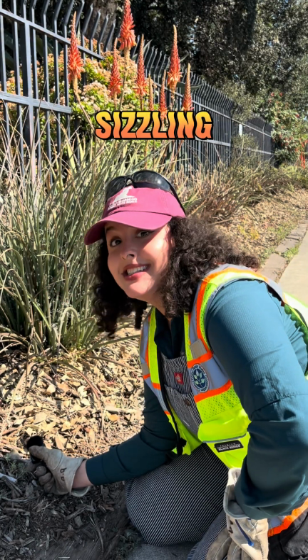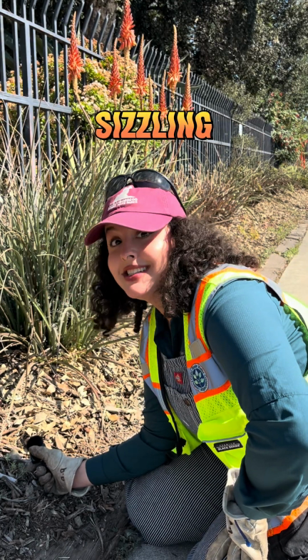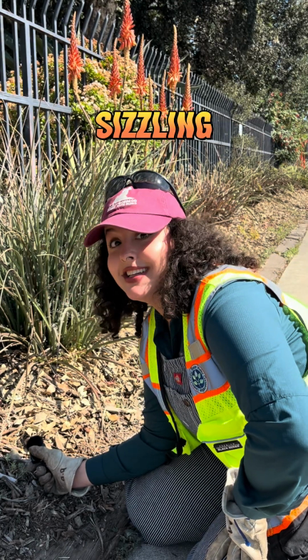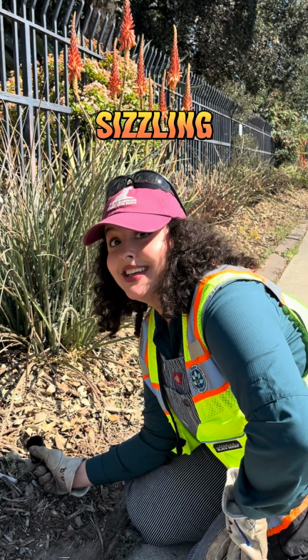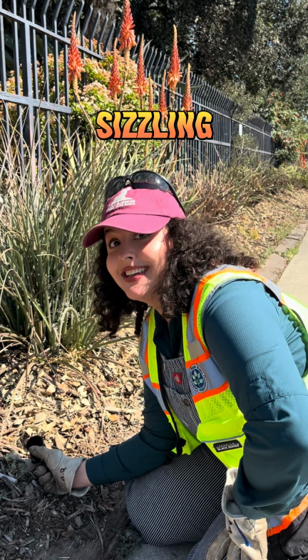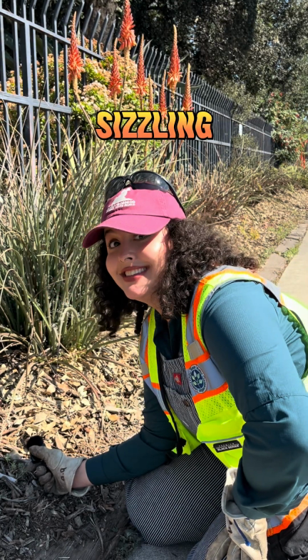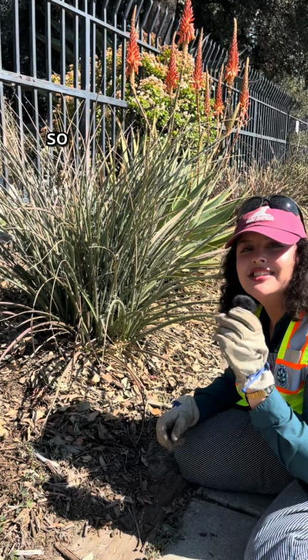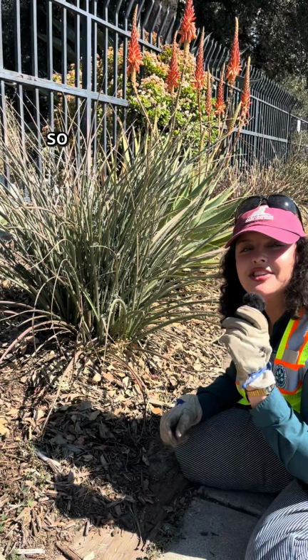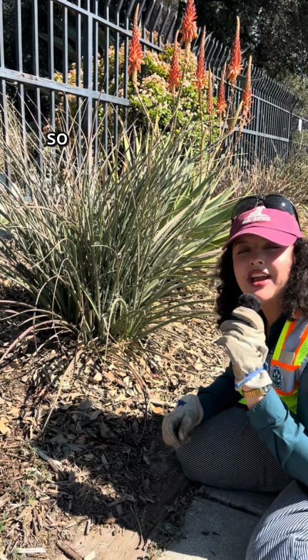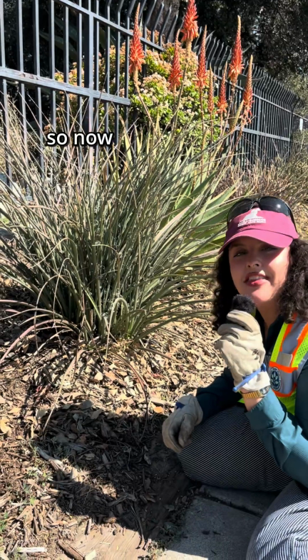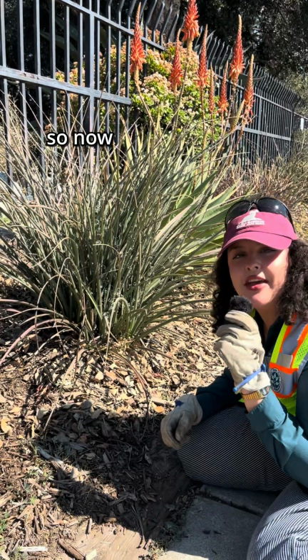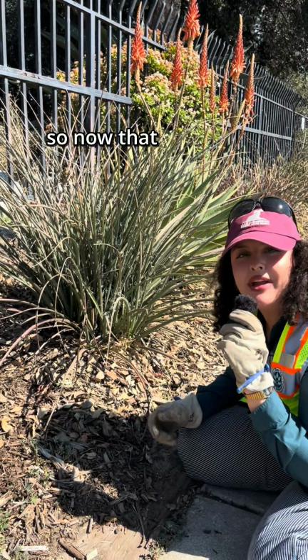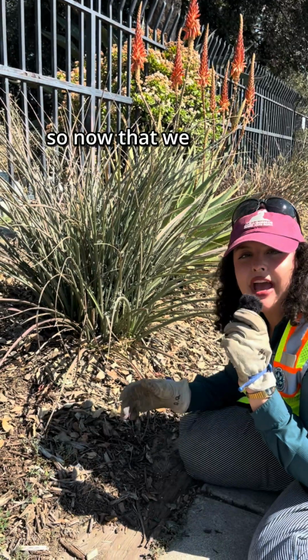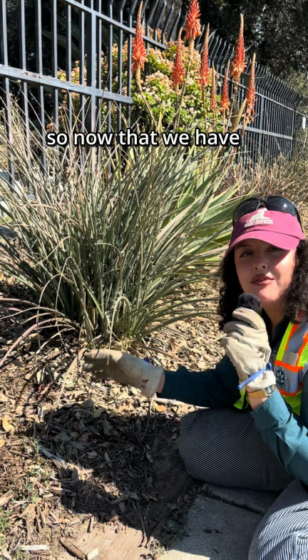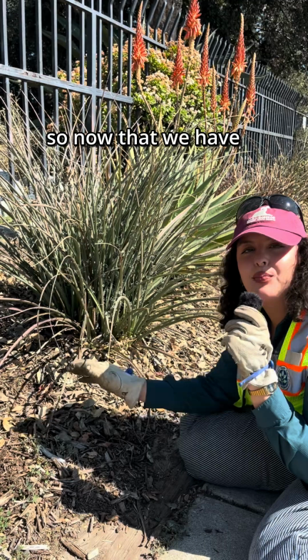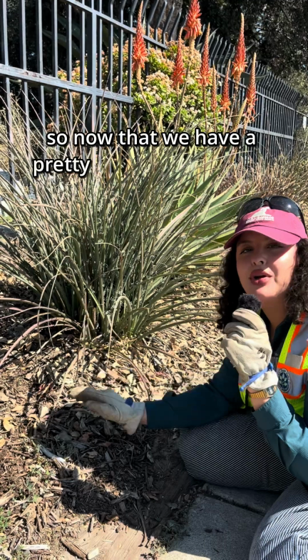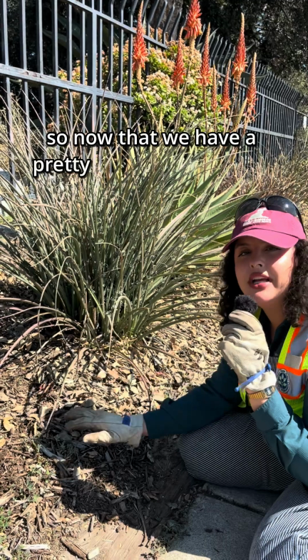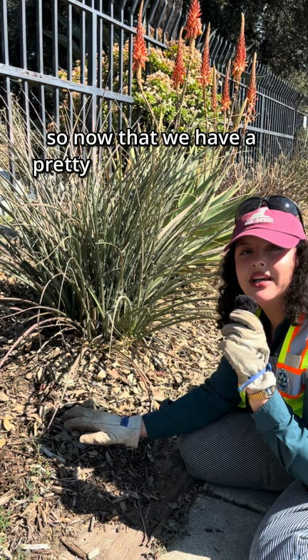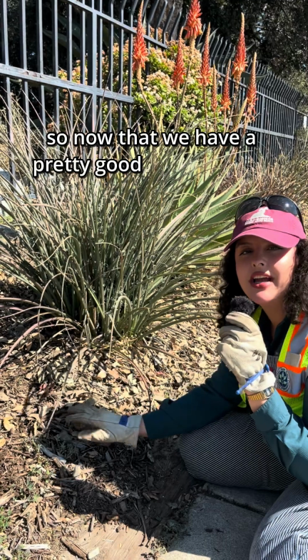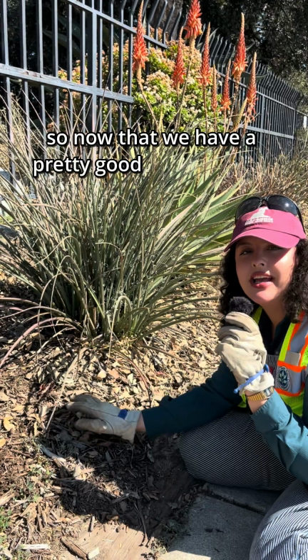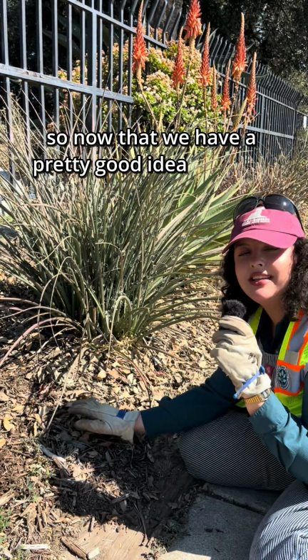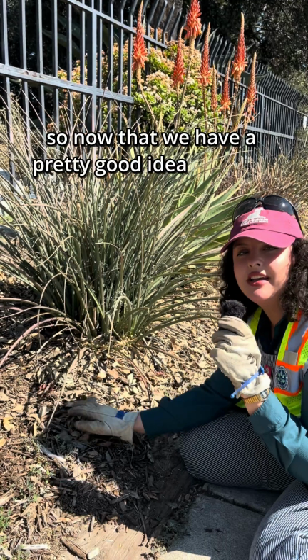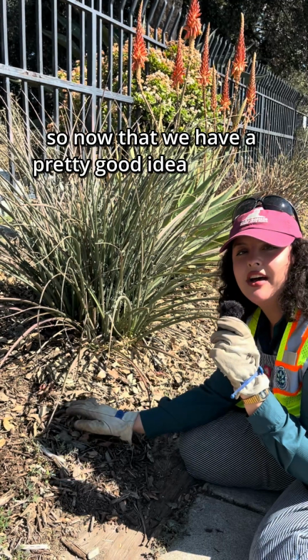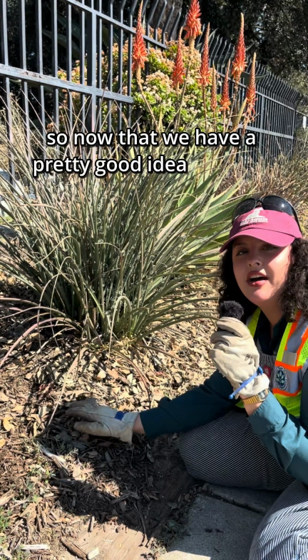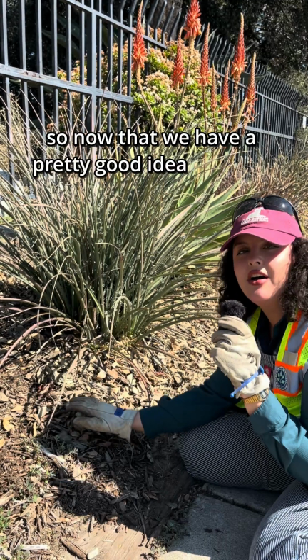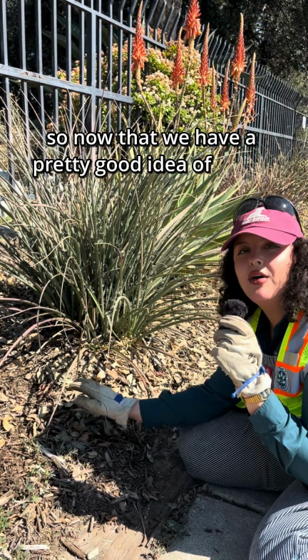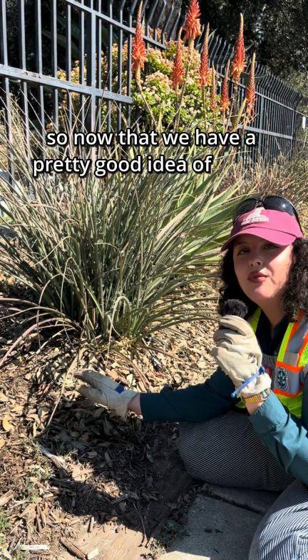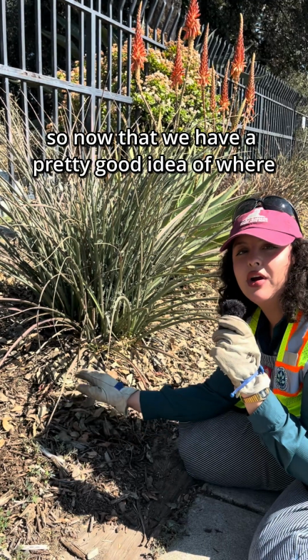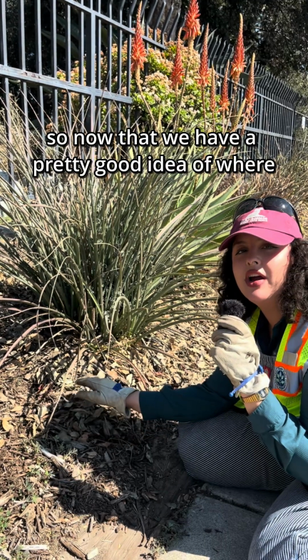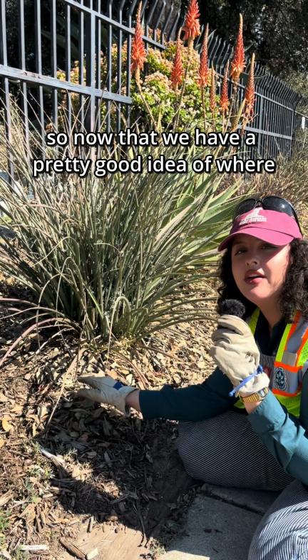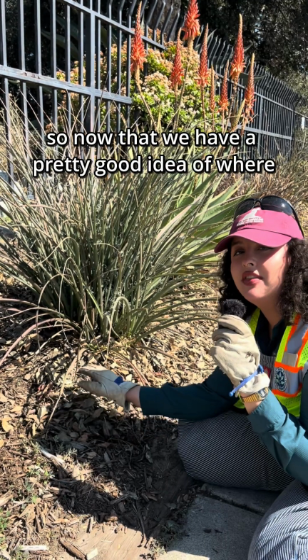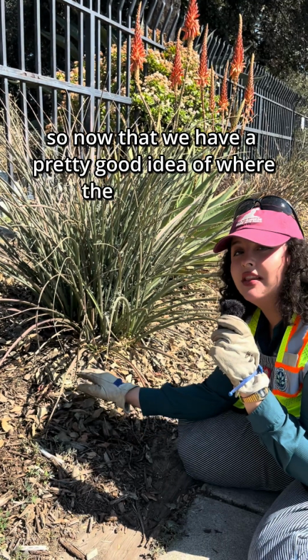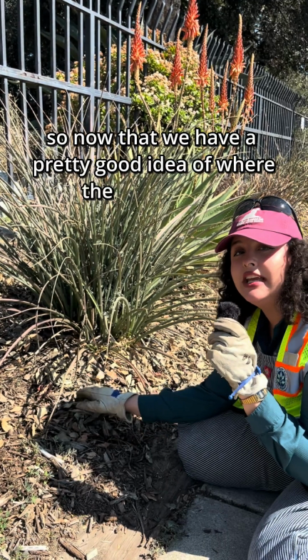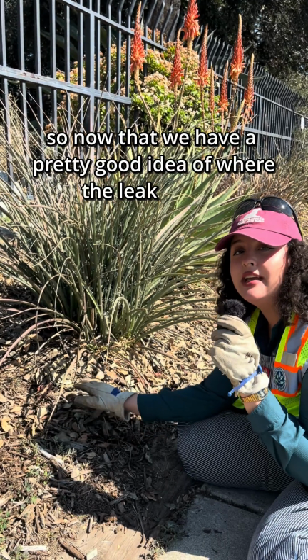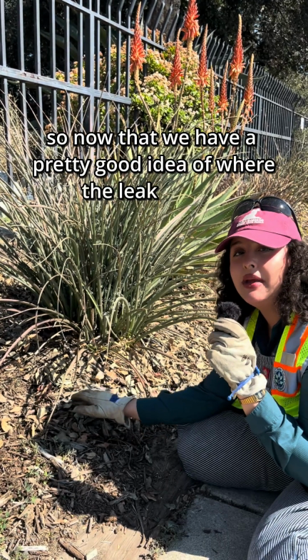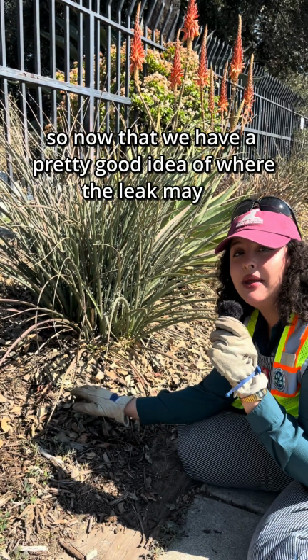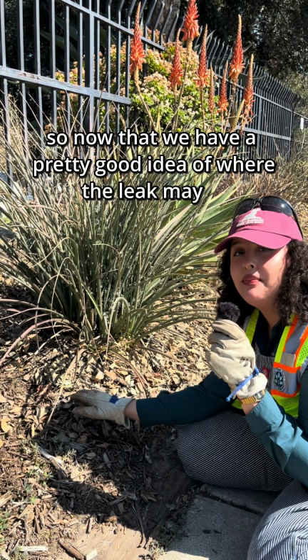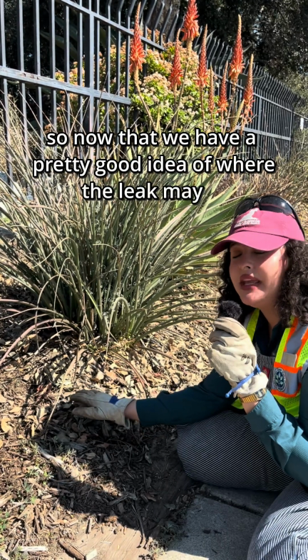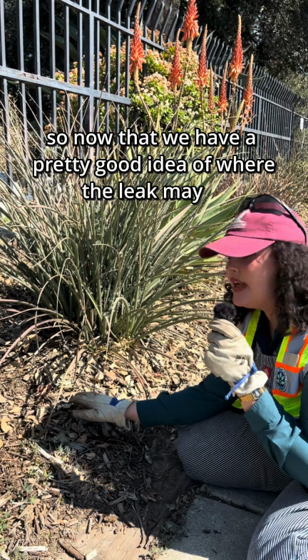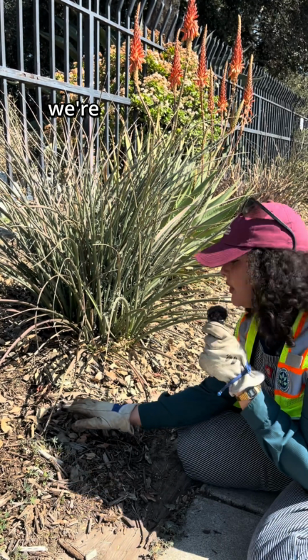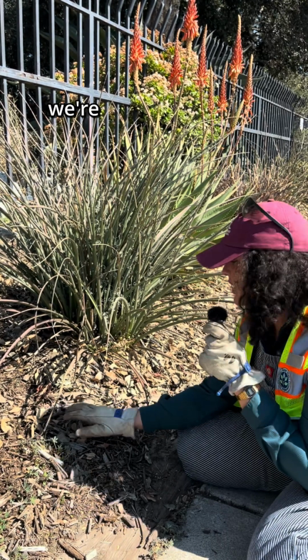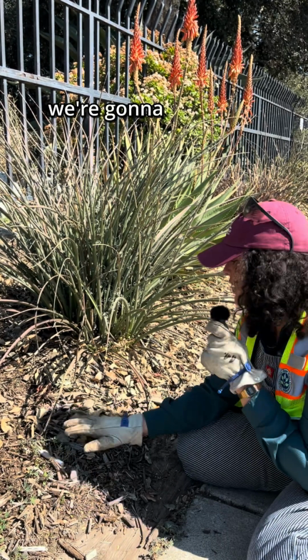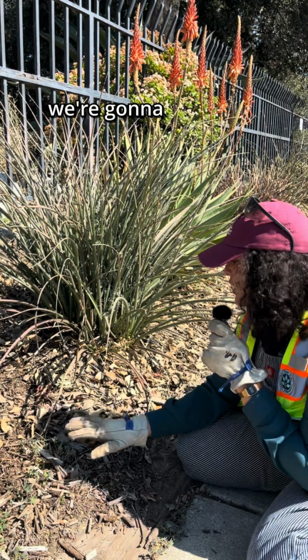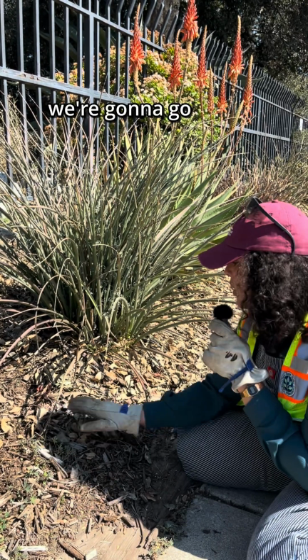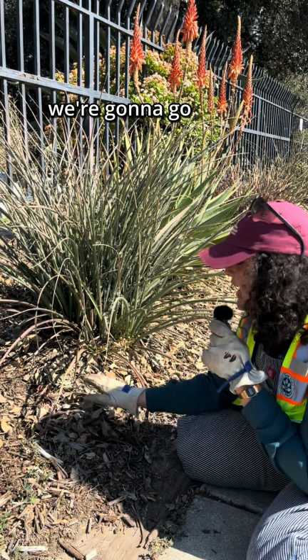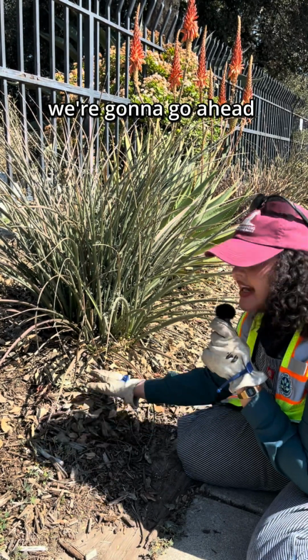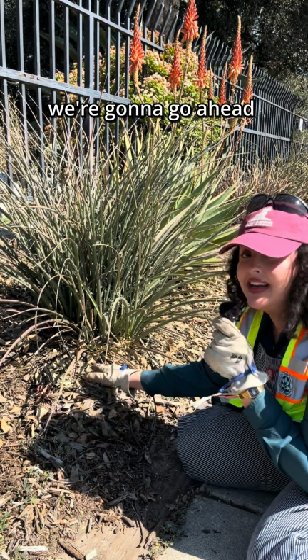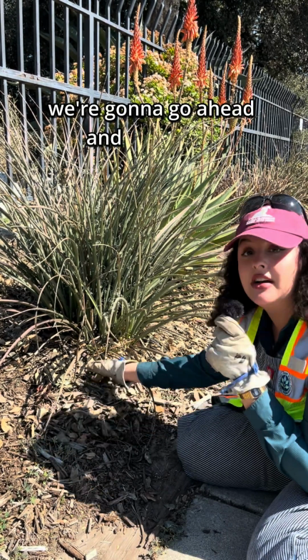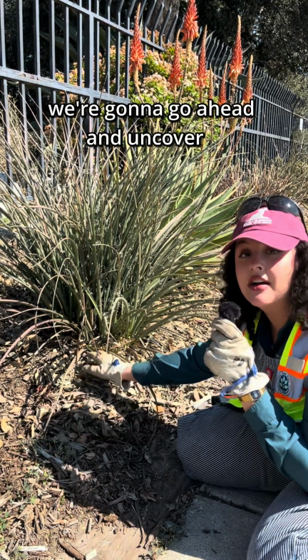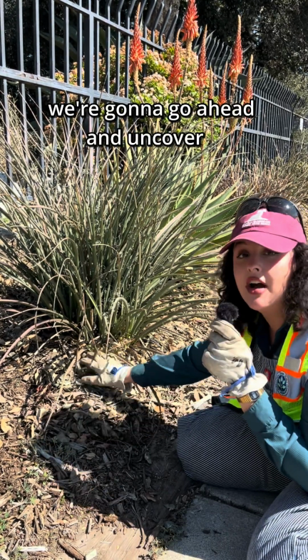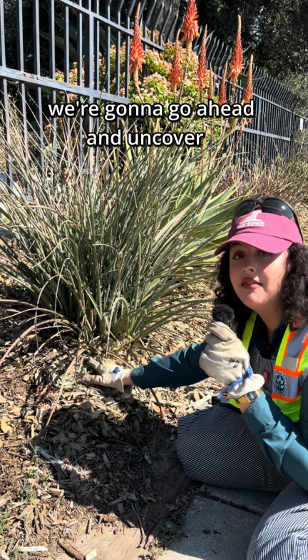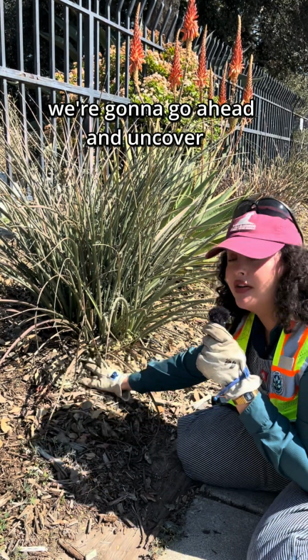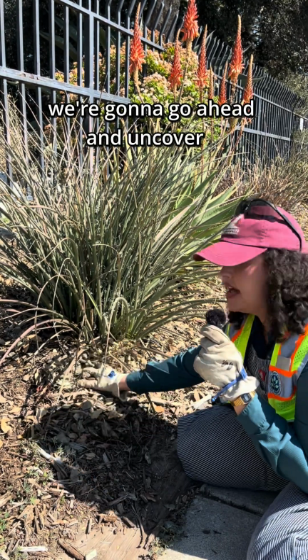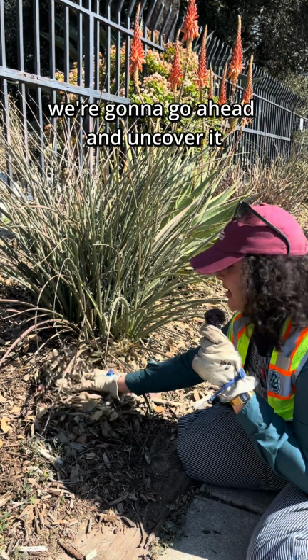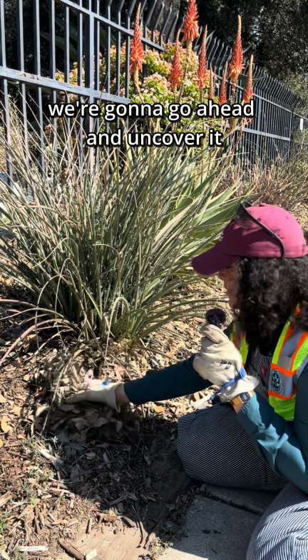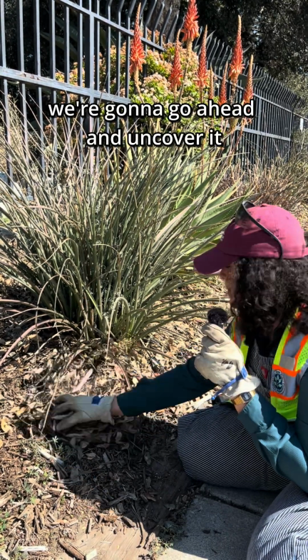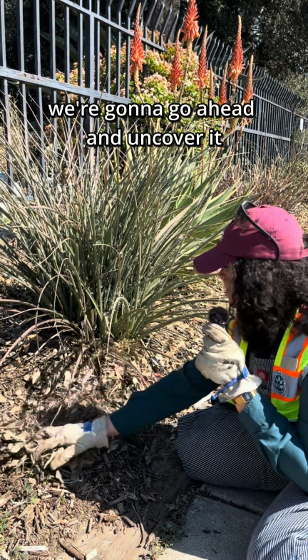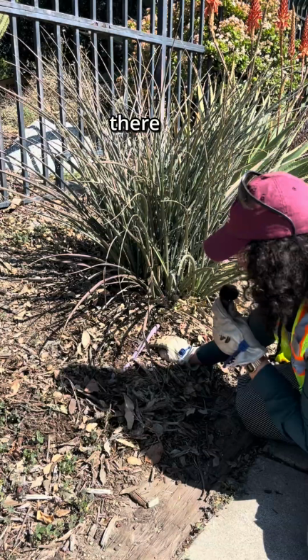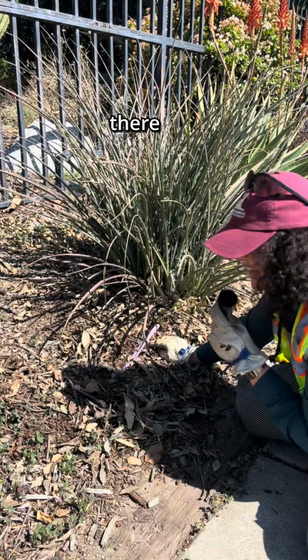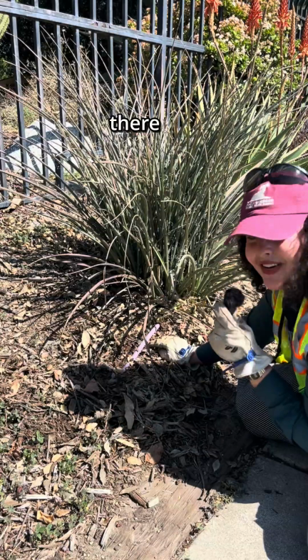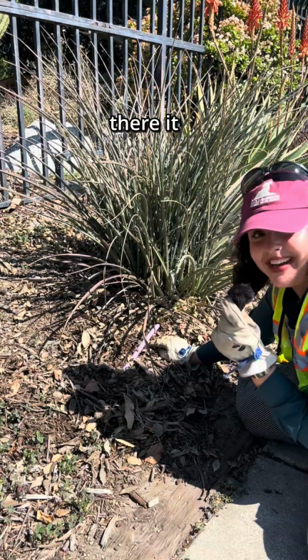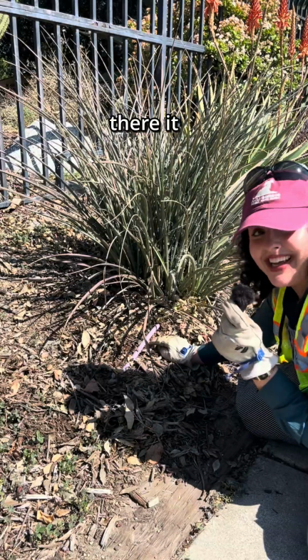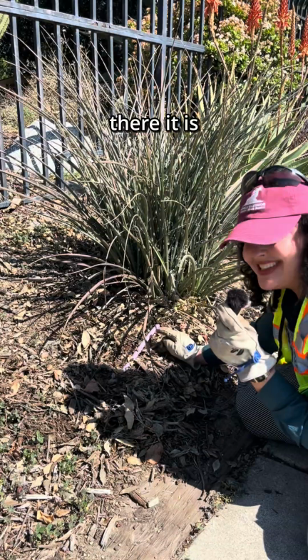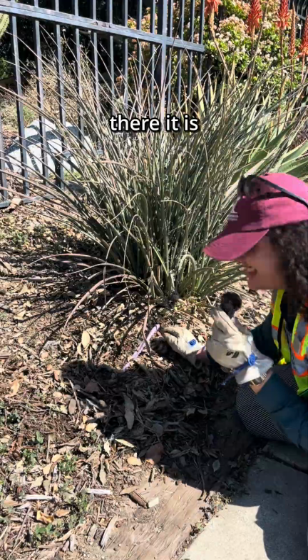Sizzling. So now that we have a pretty good idea of where the leak may be, we're going to go ahead and uncover it. There it is.